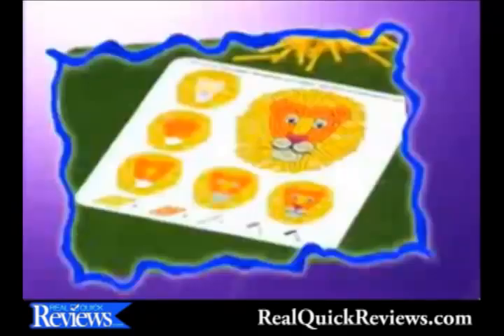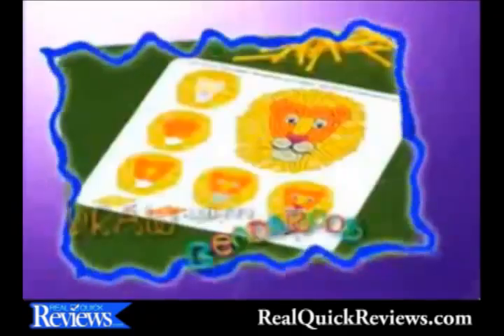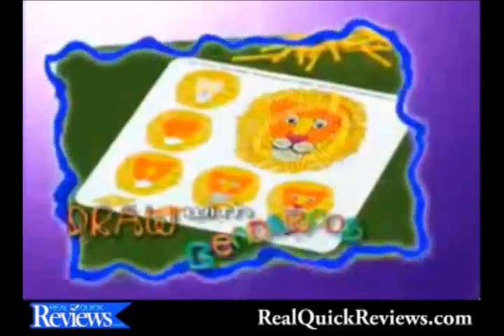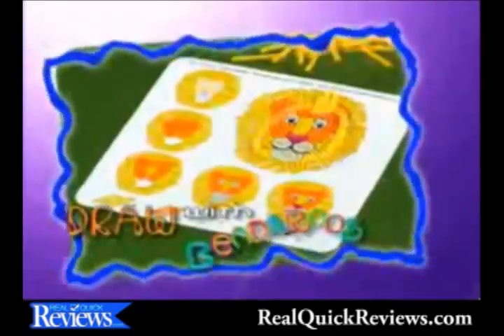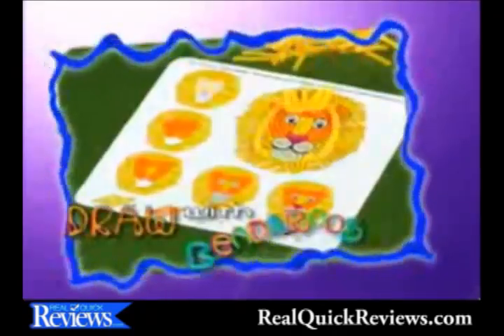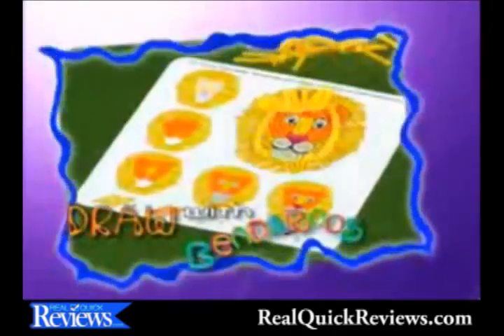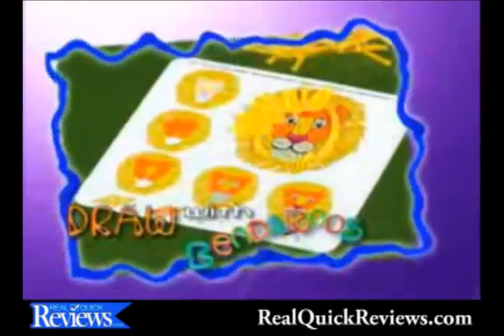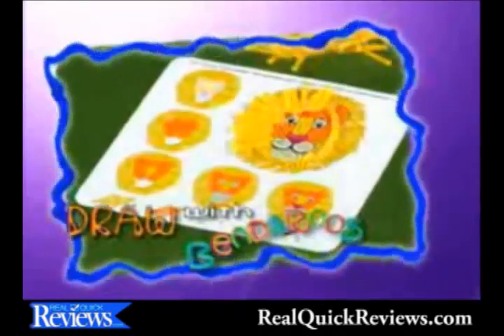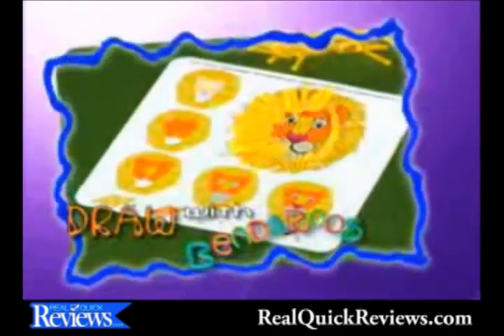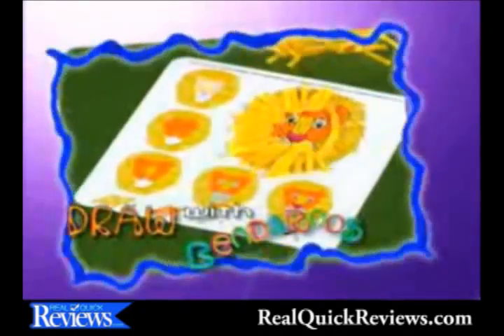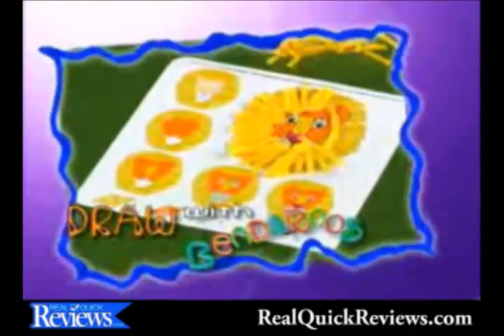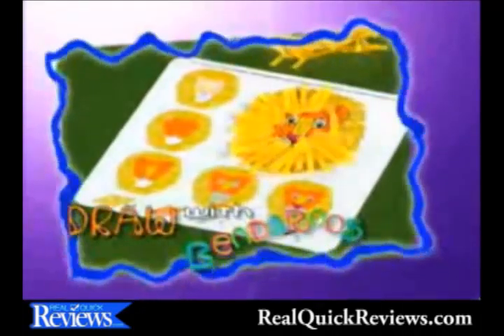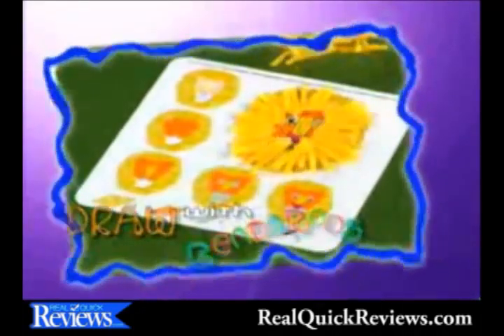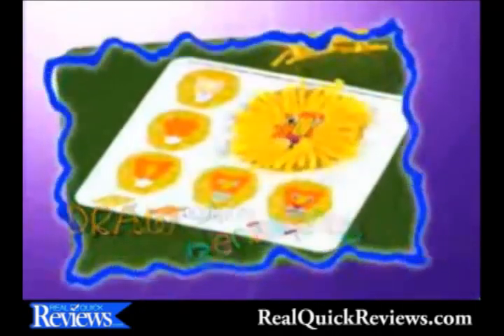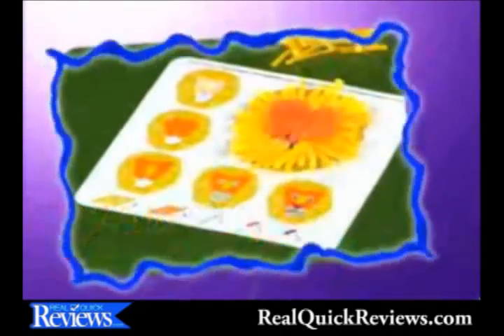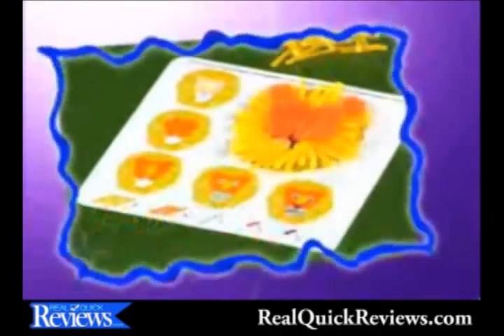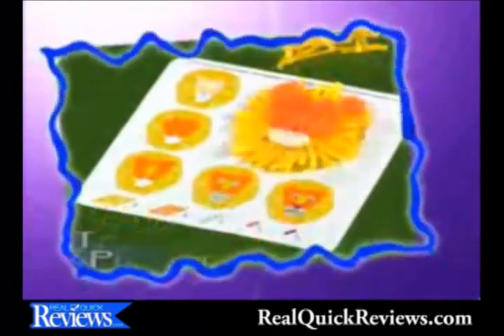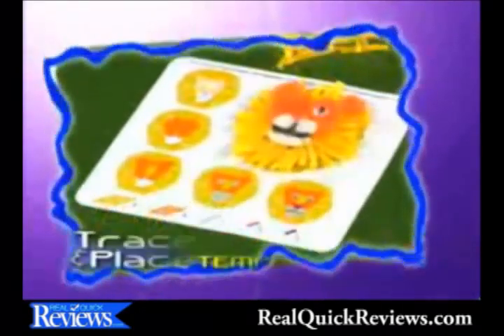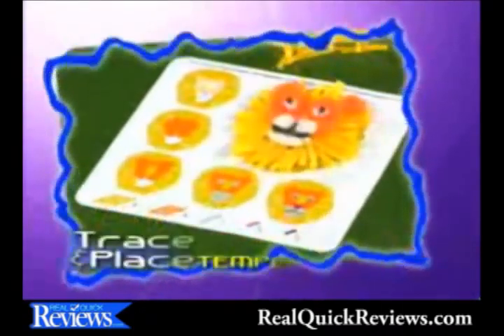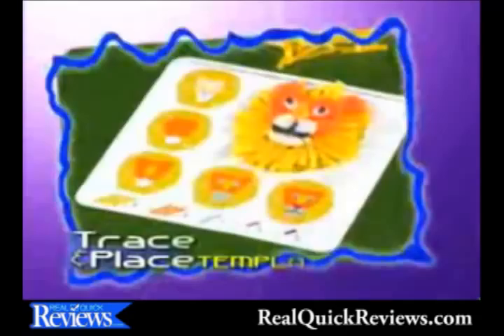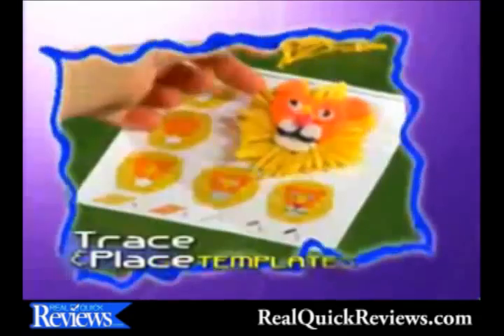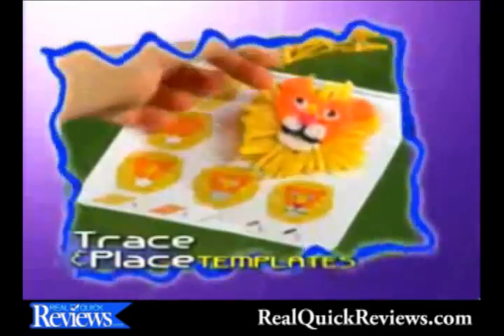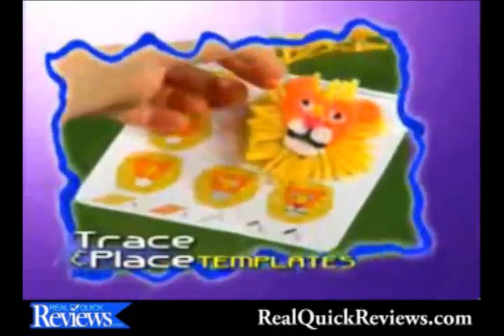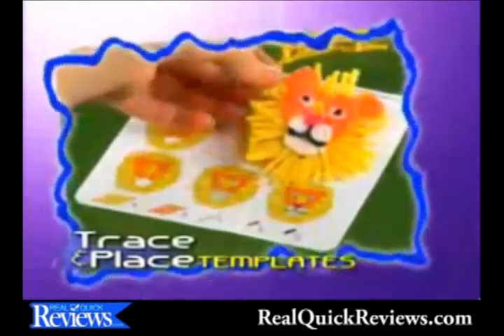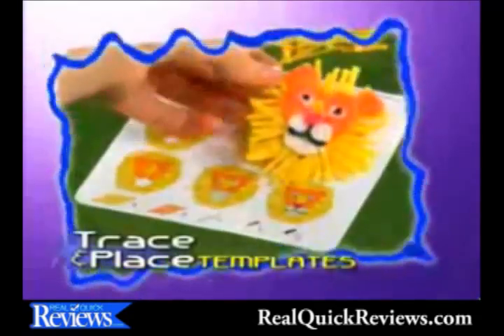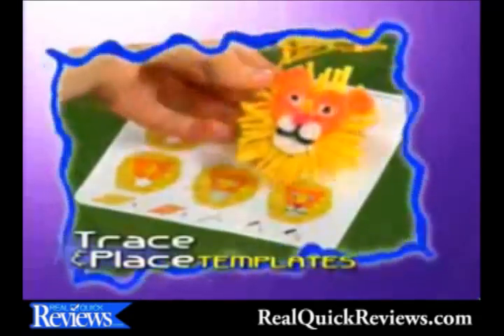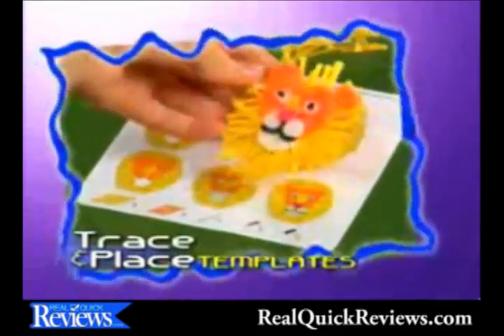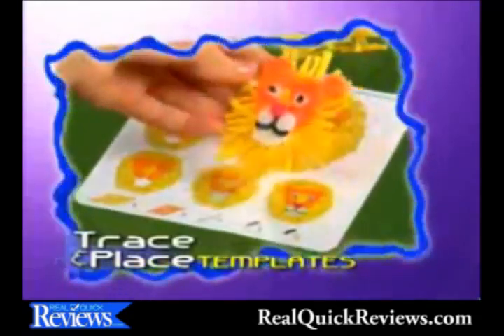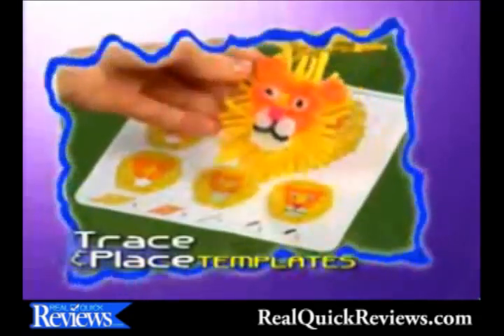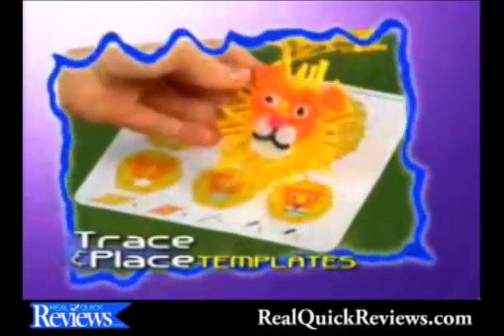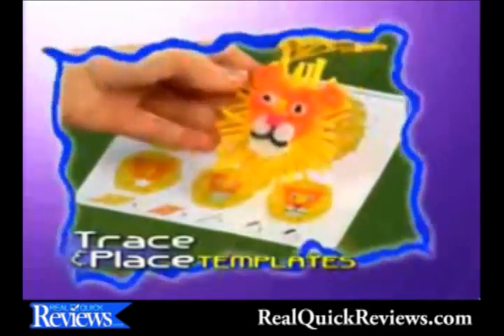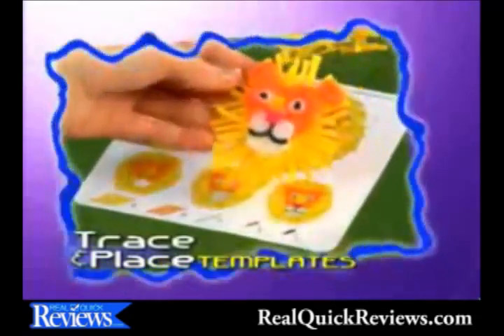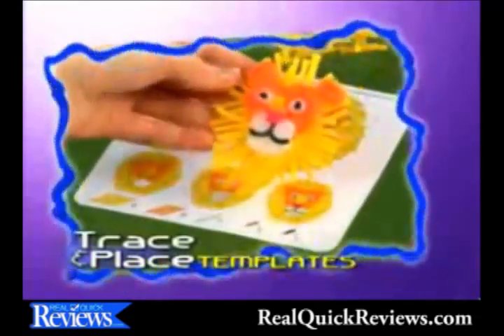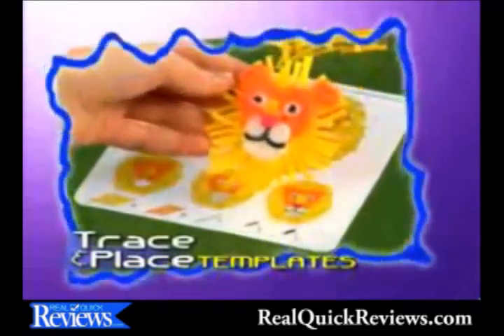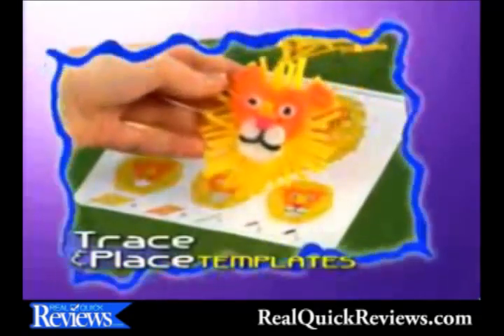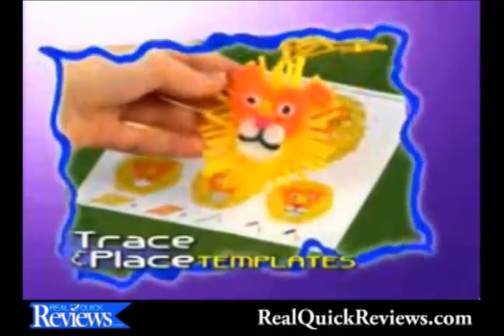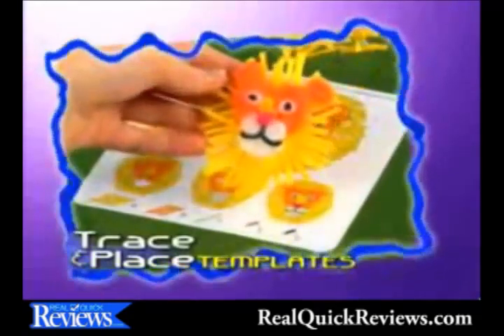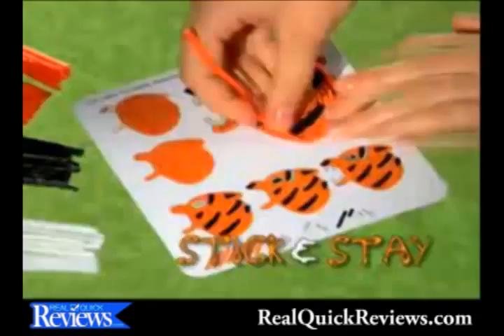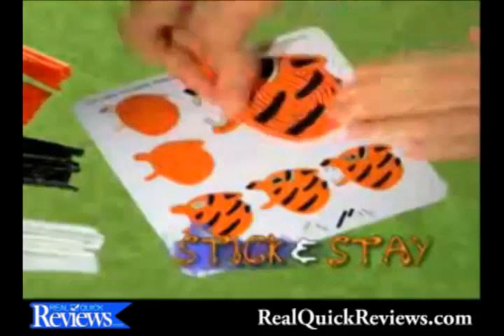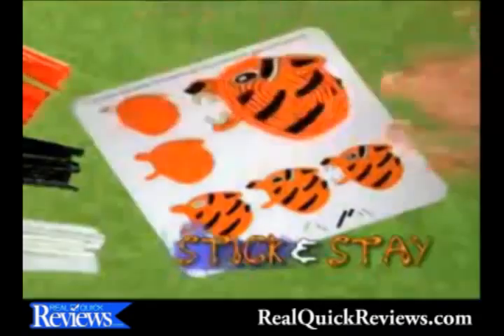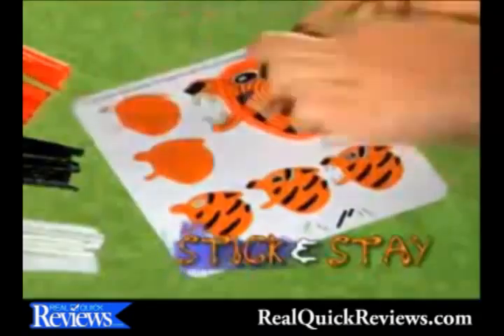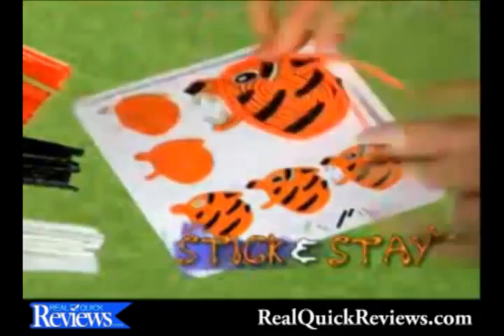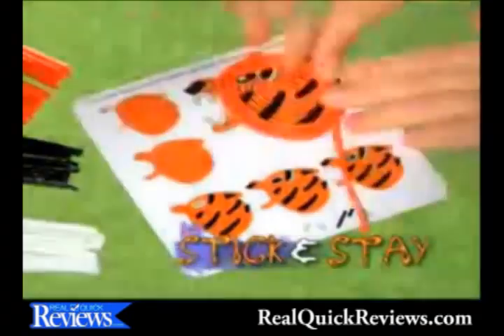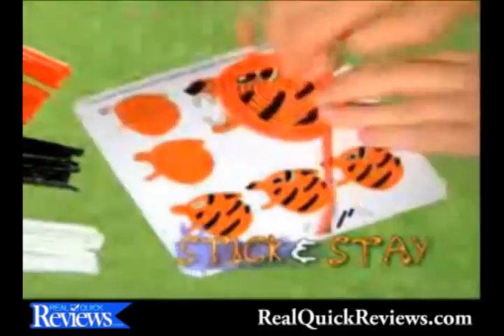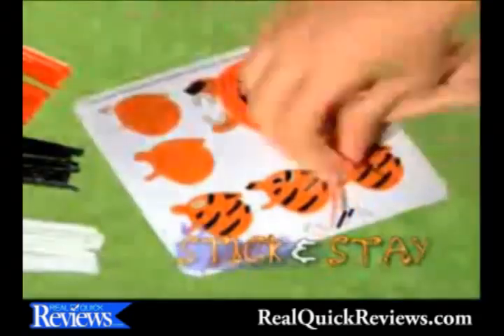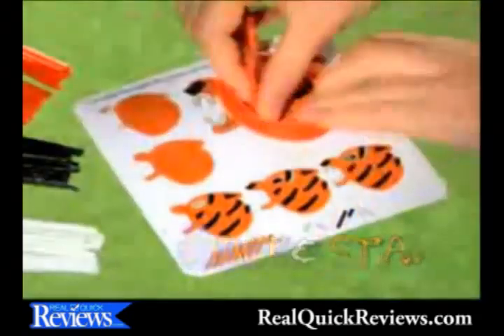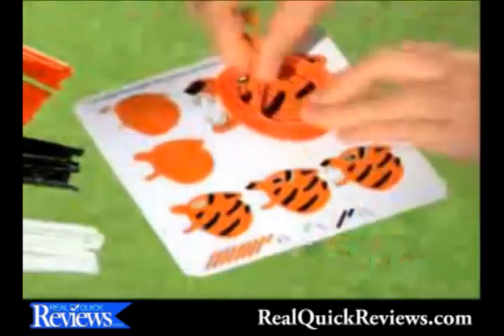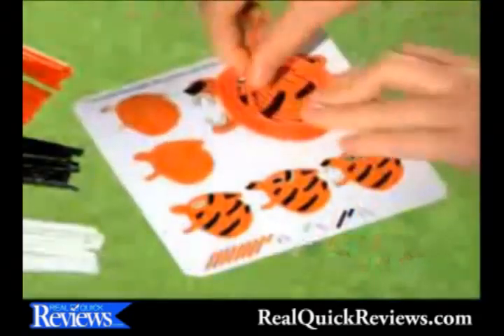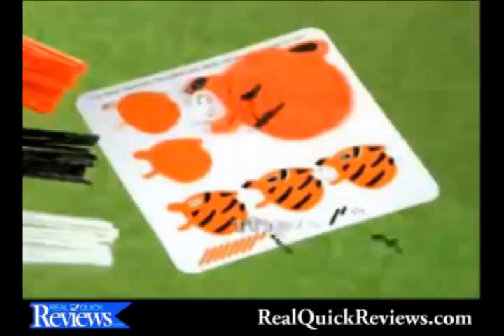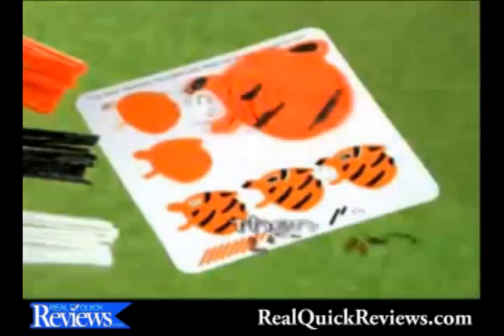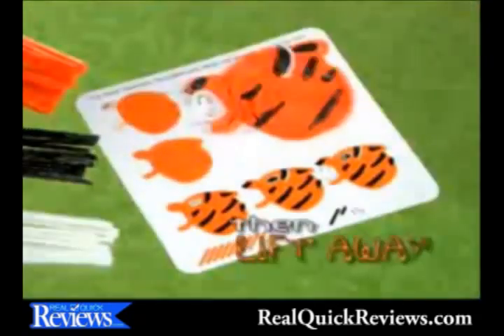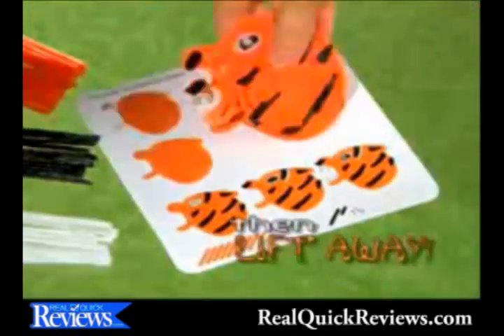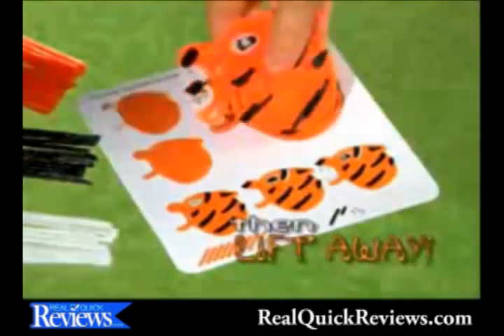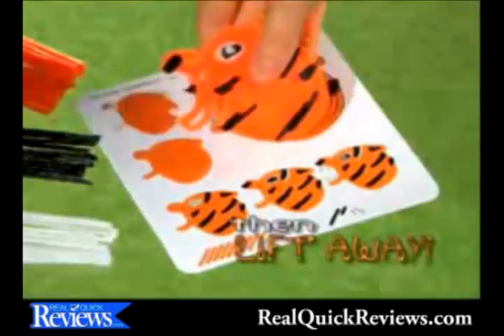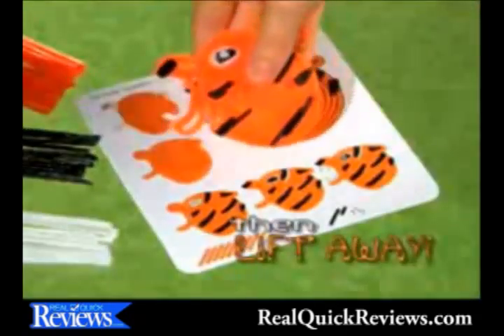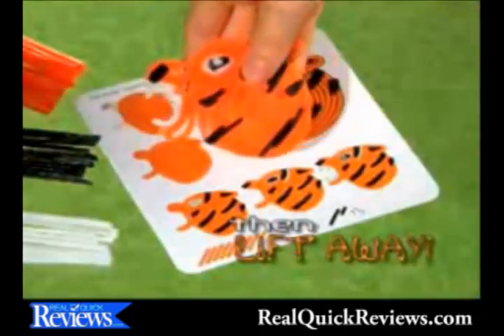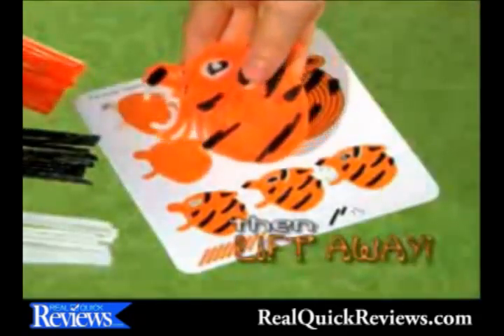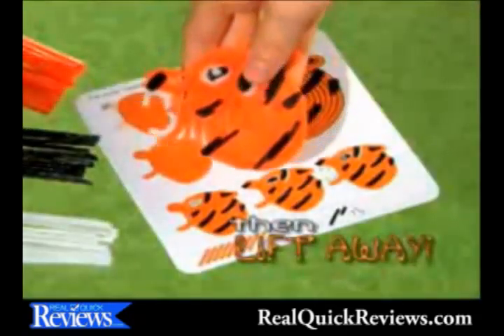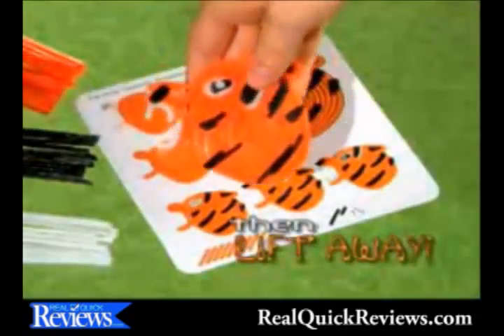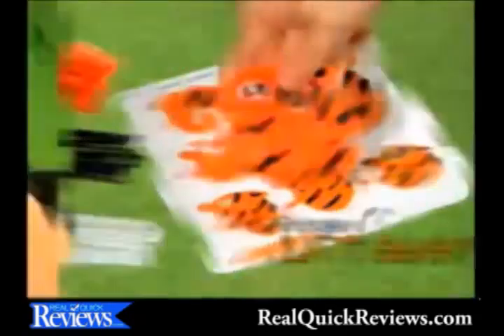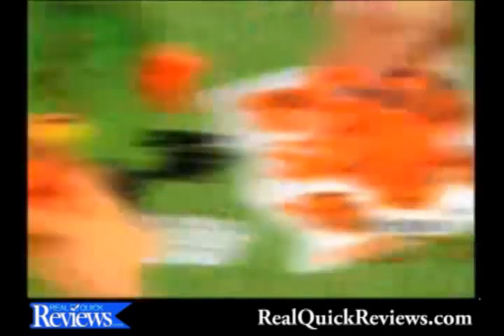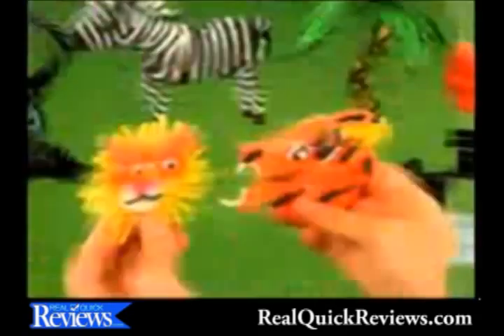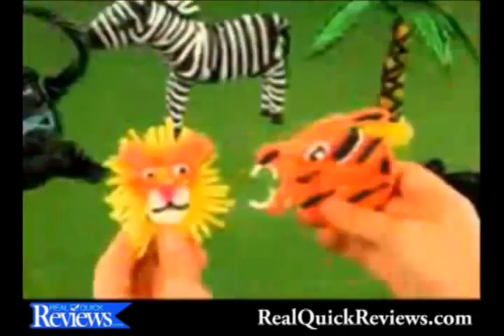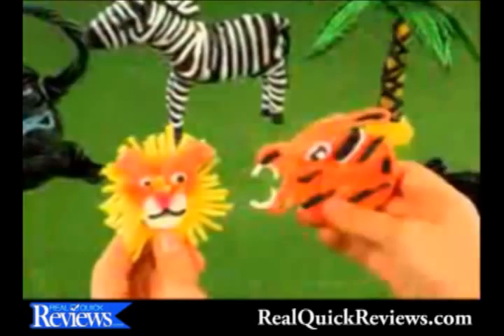Draw with Bend-a-roos! With the all-new Trace and Place Bend-a-roos templates! They stick and stay and then lift away for non-stop play!